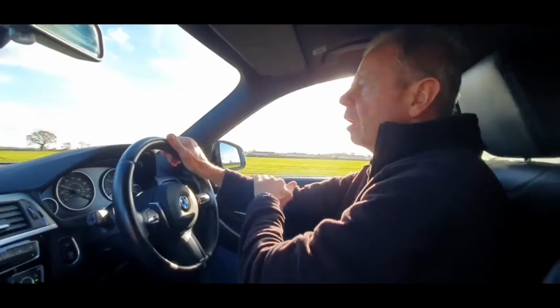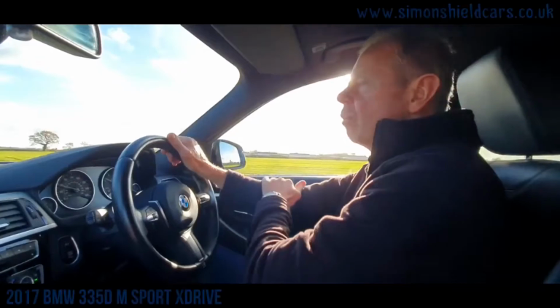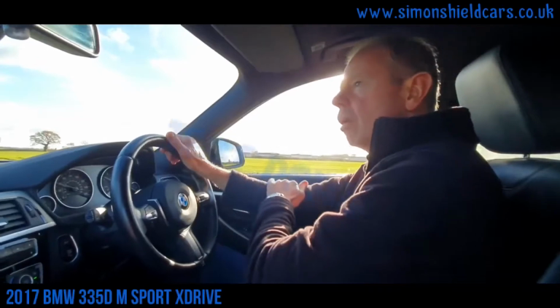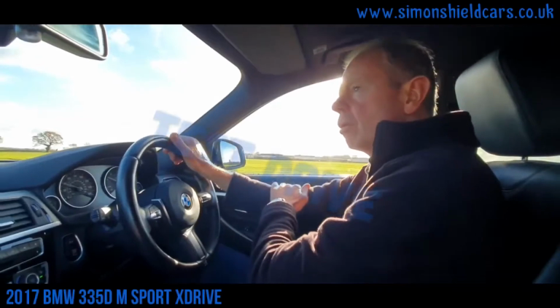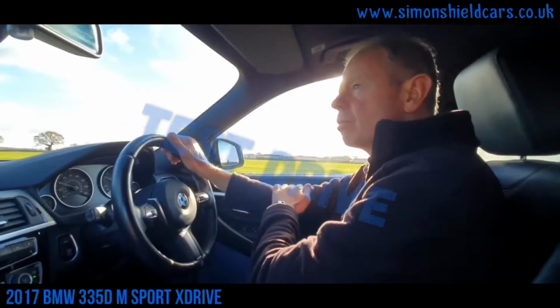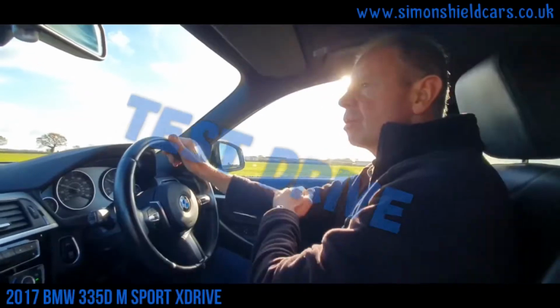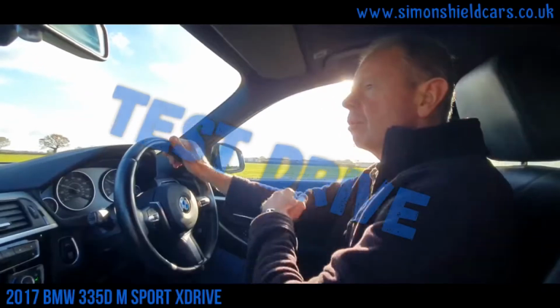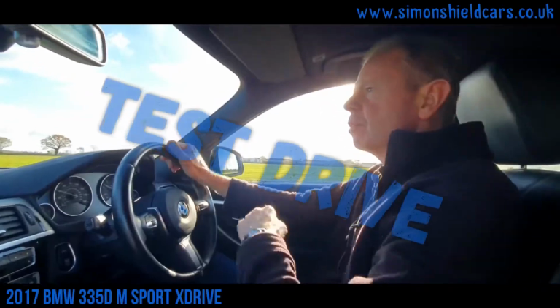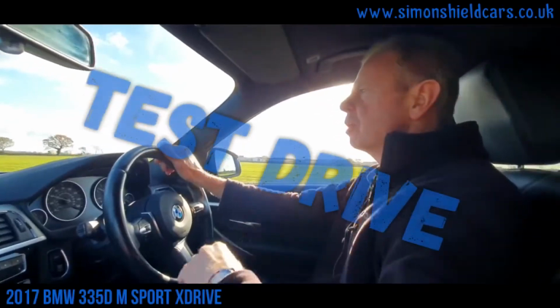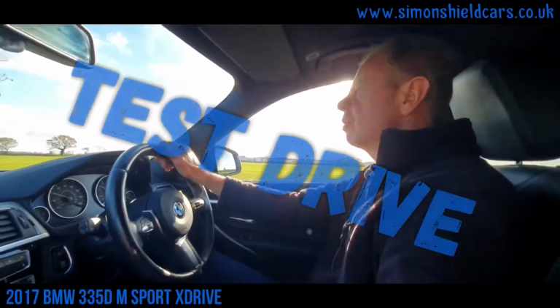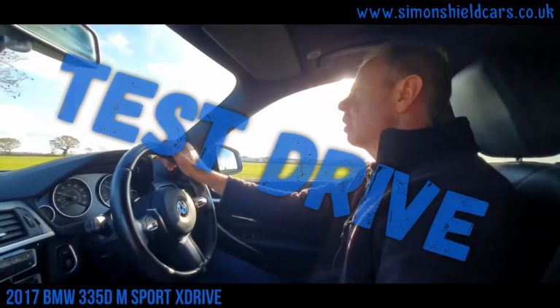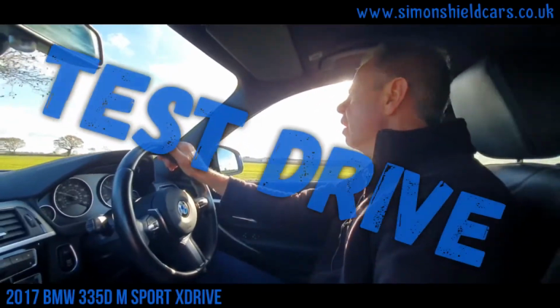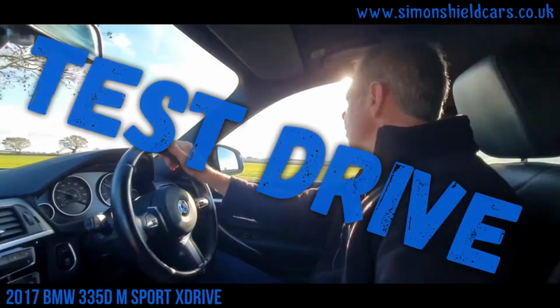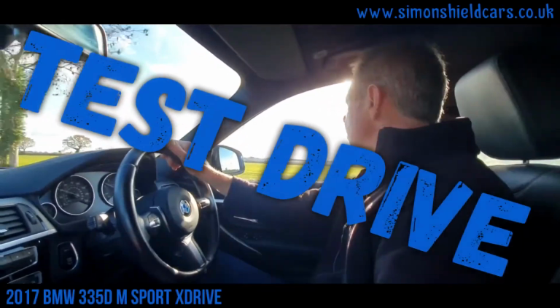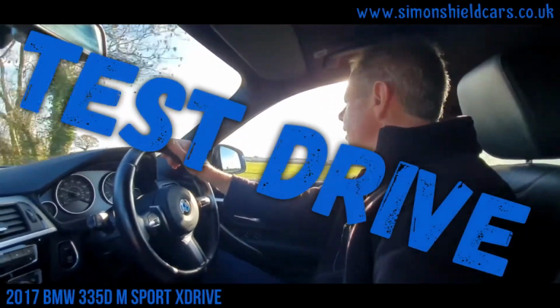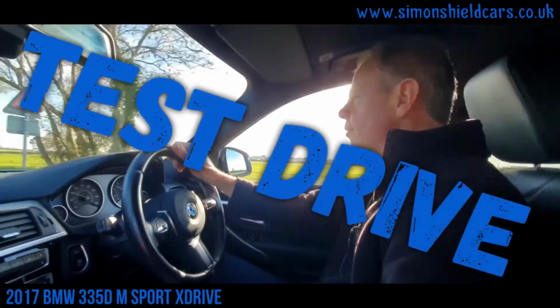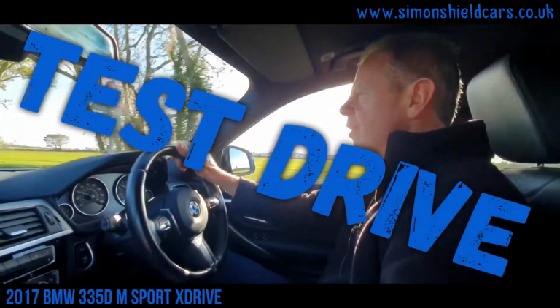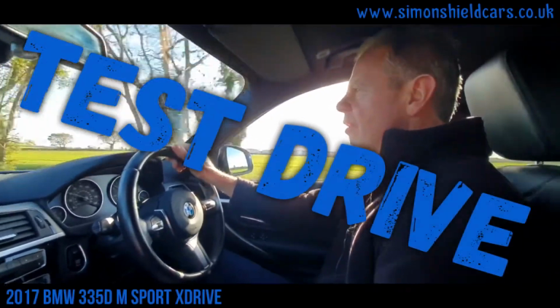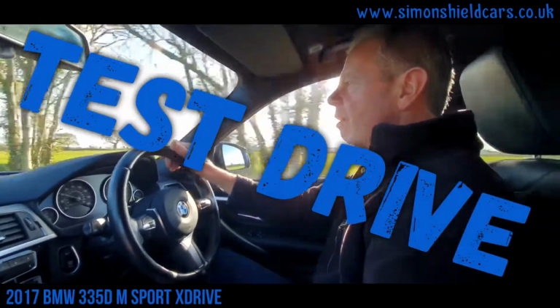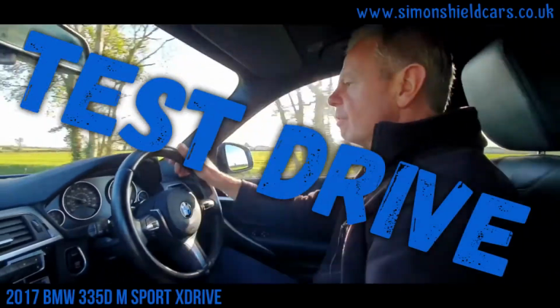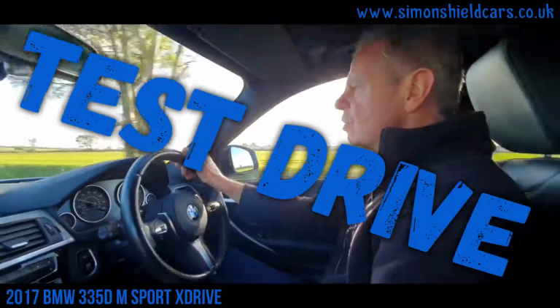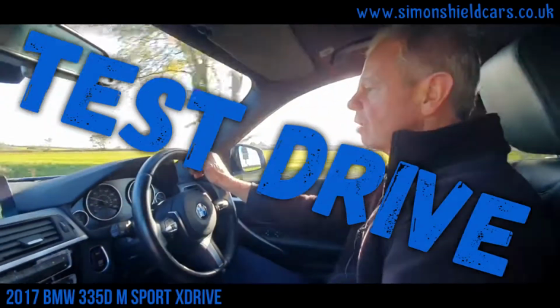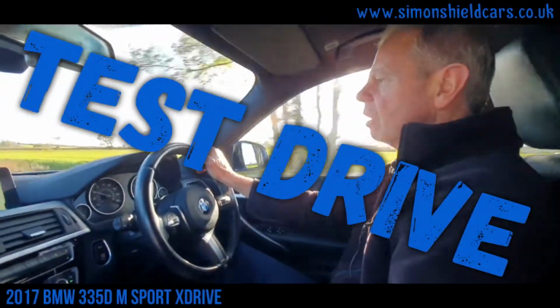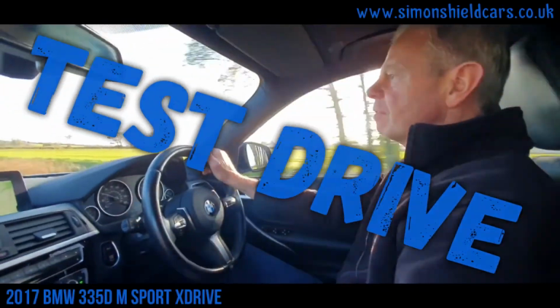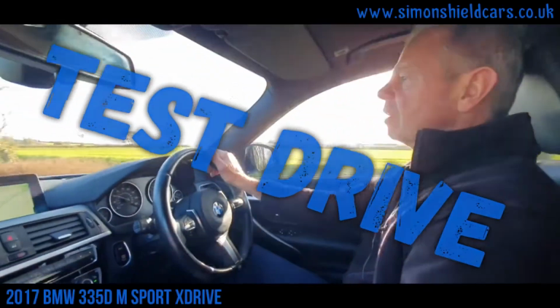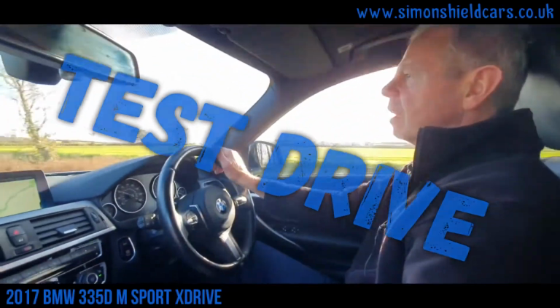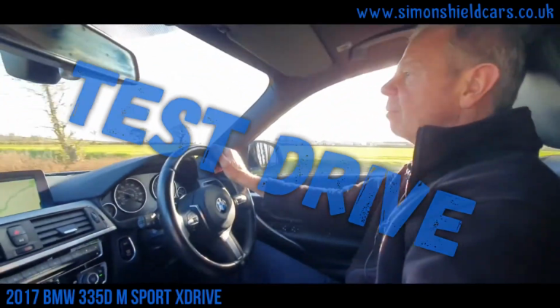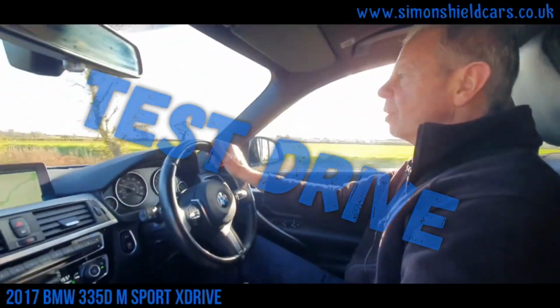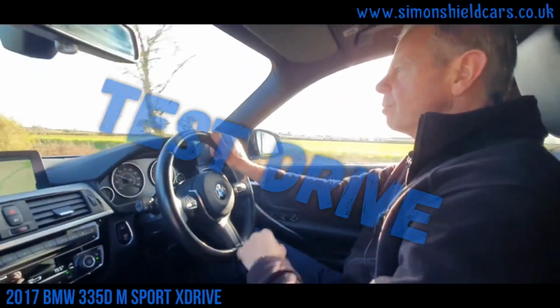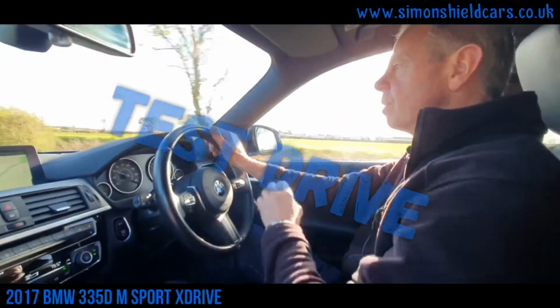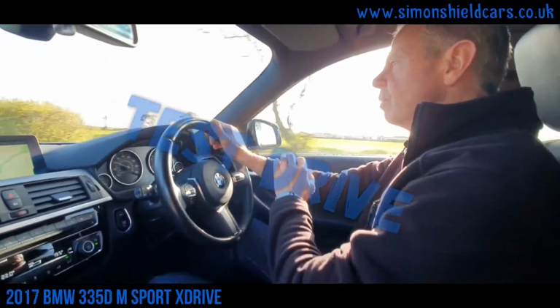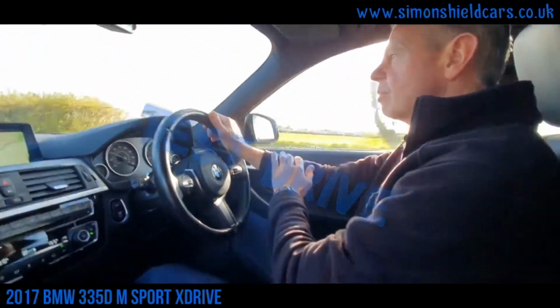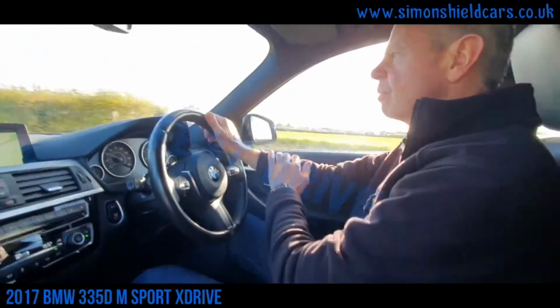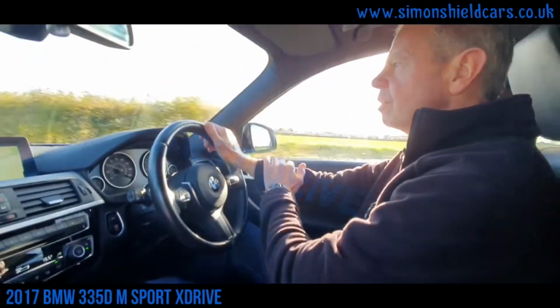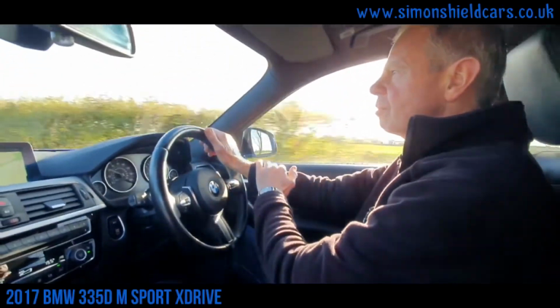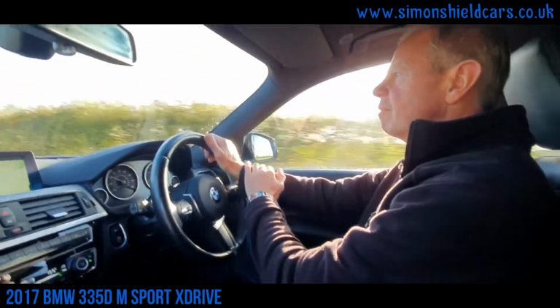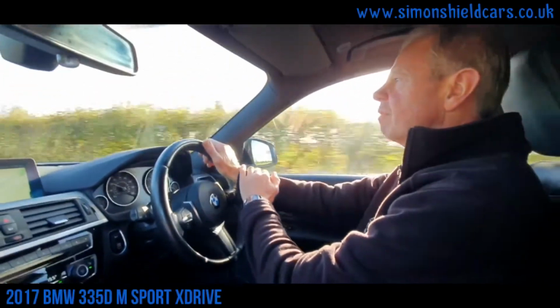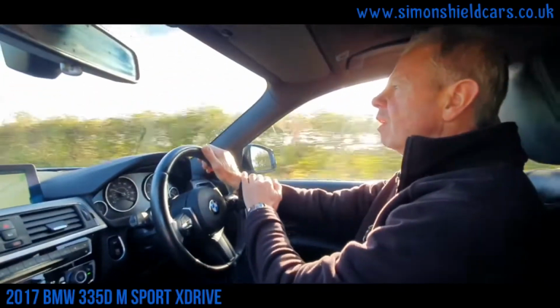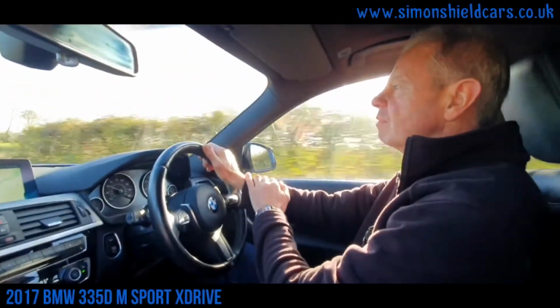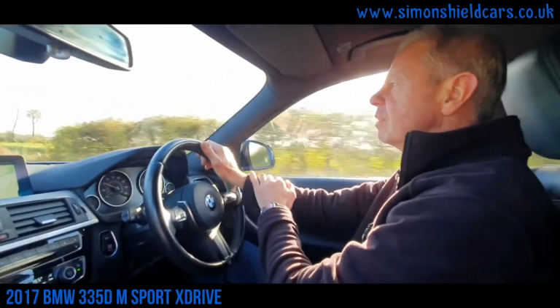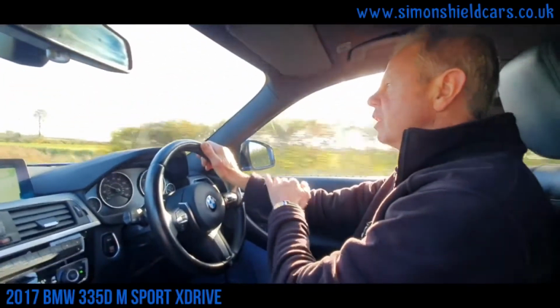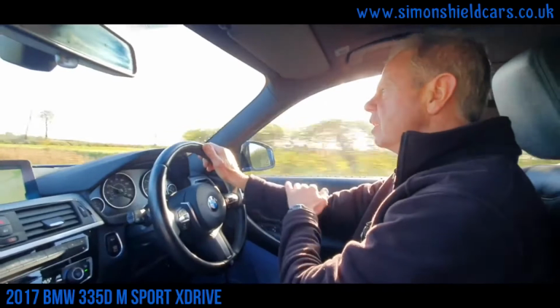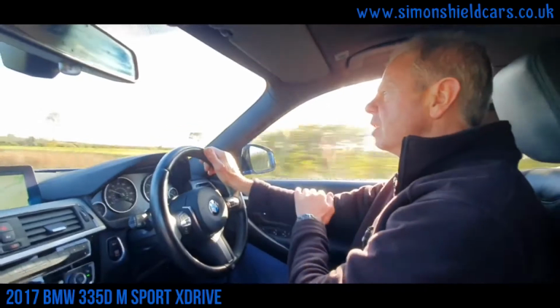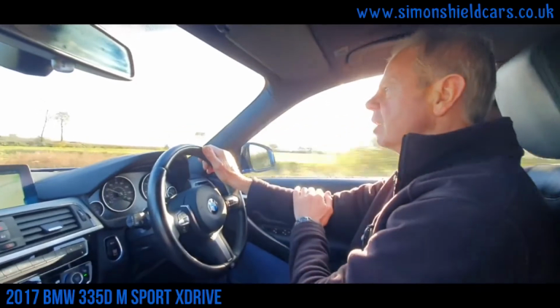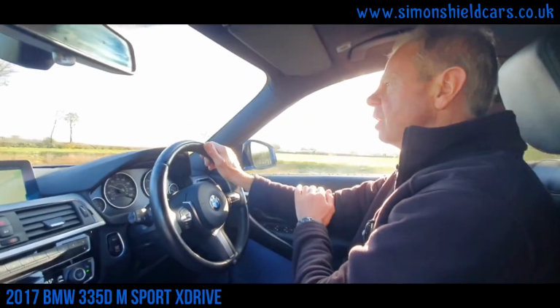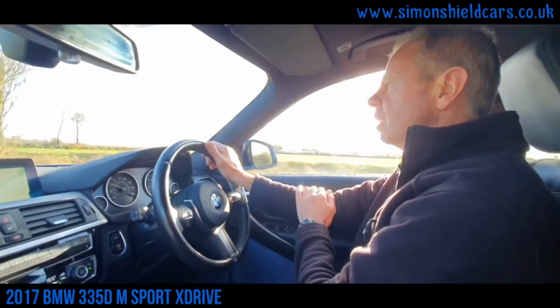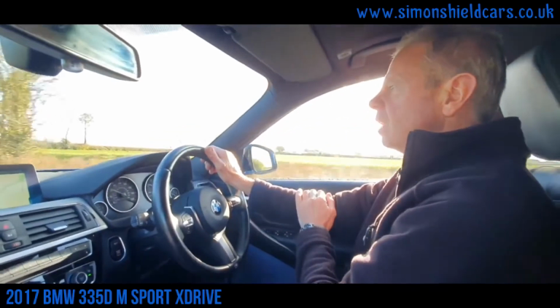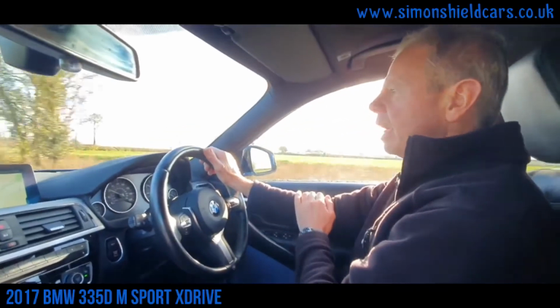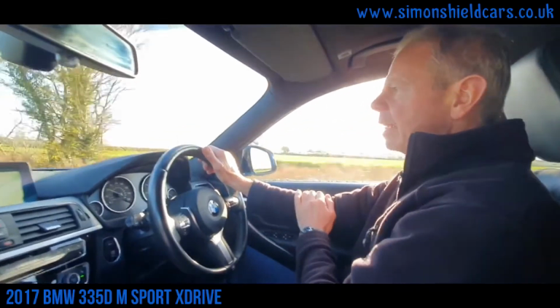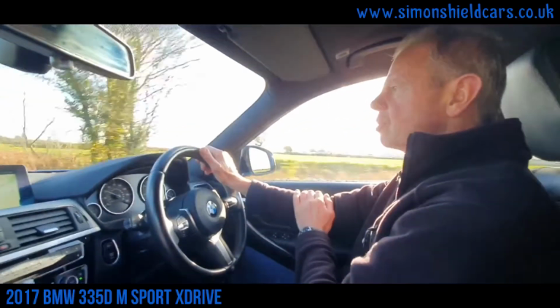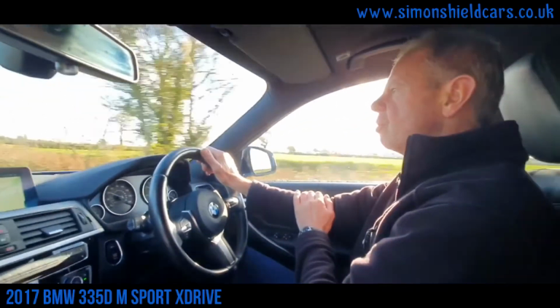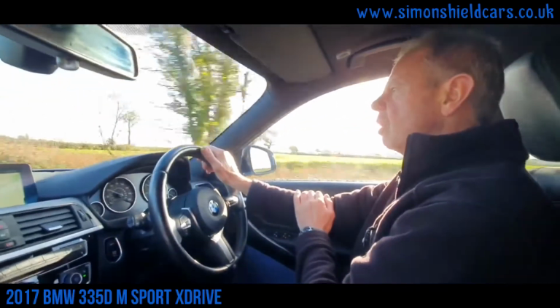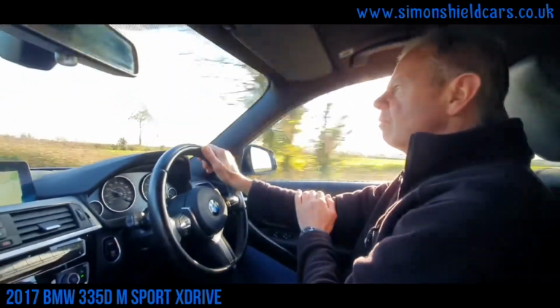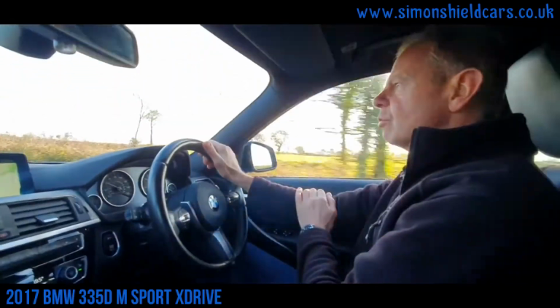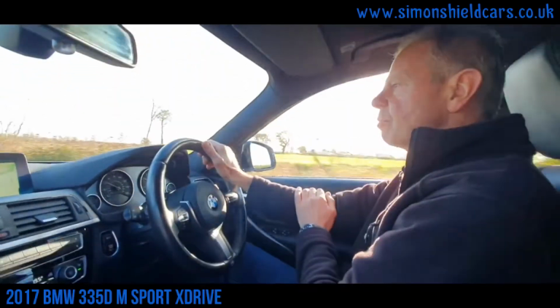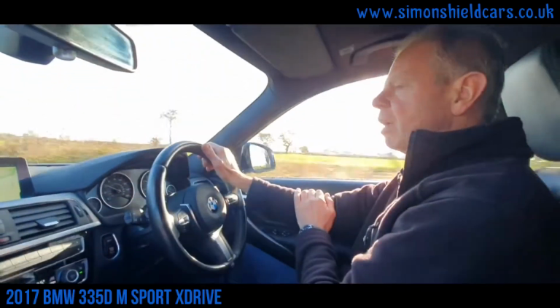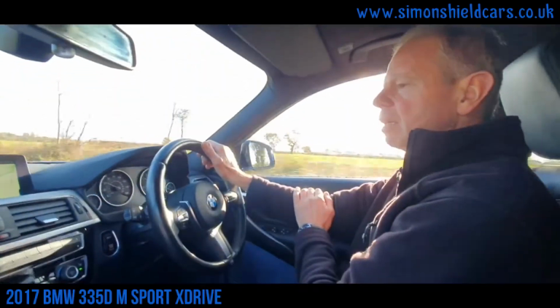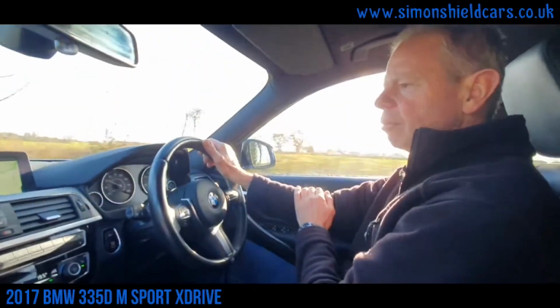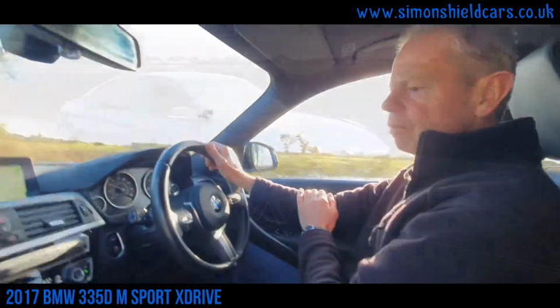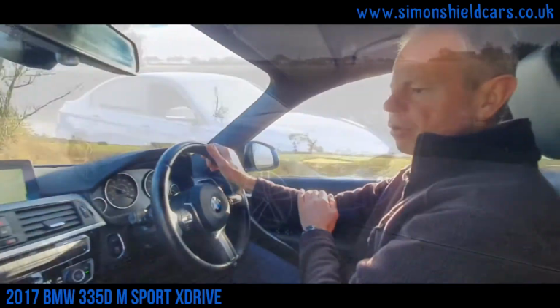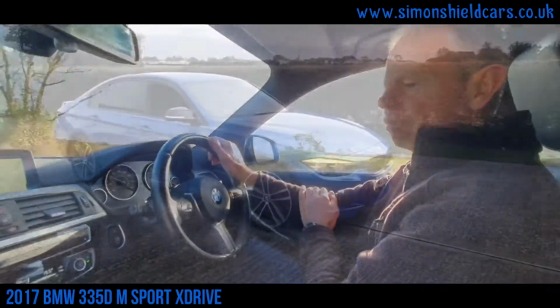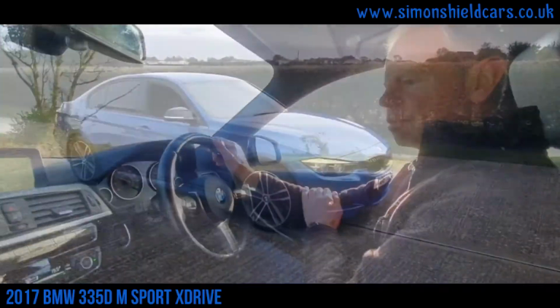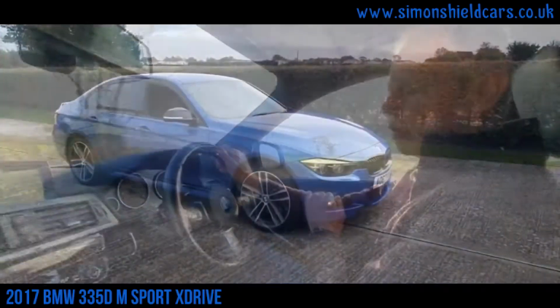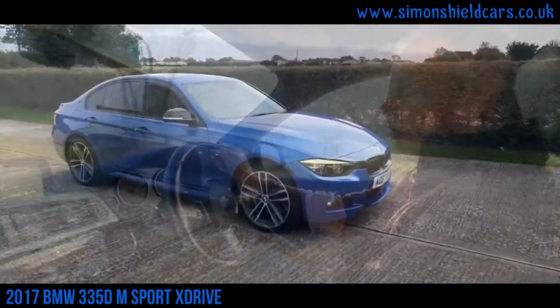Hello, welcome to Simon's Shield Cars. Today we're going to go out for a drive in our BMW 335D X-Drive automatic that we've got for sale.